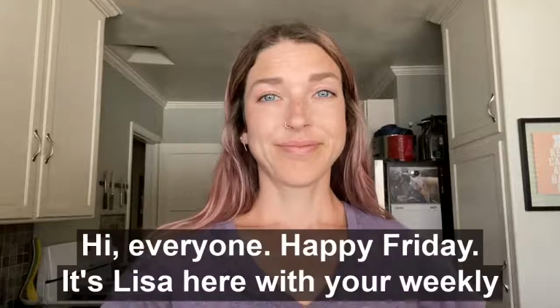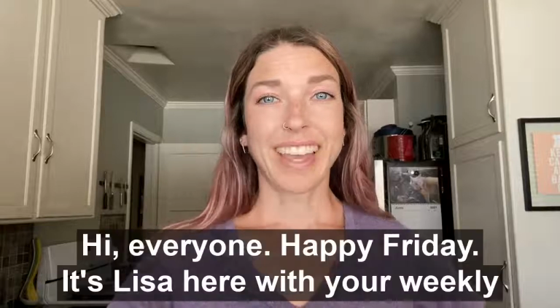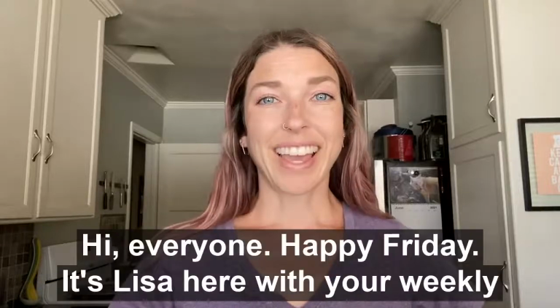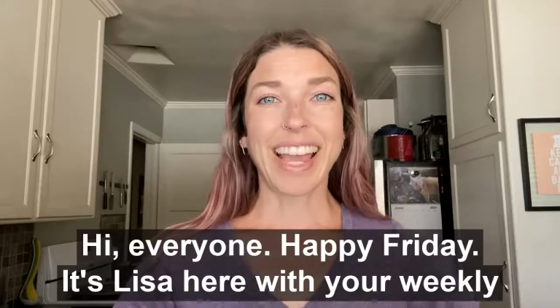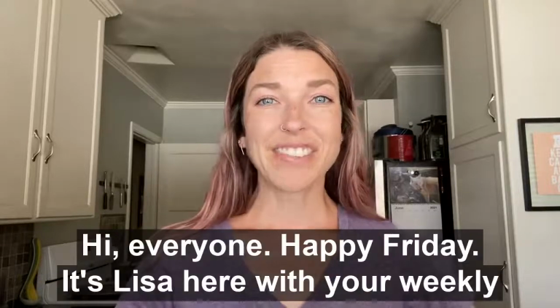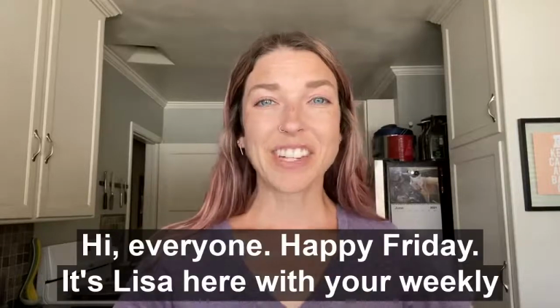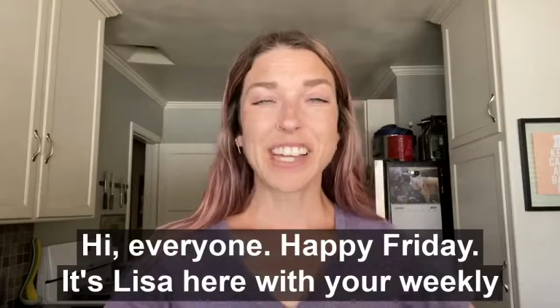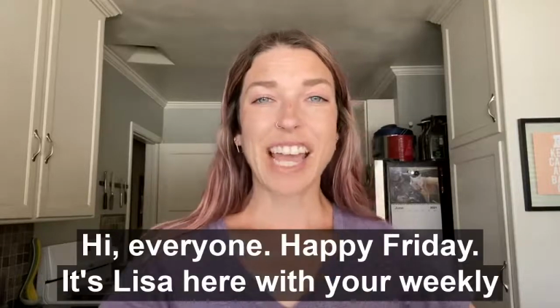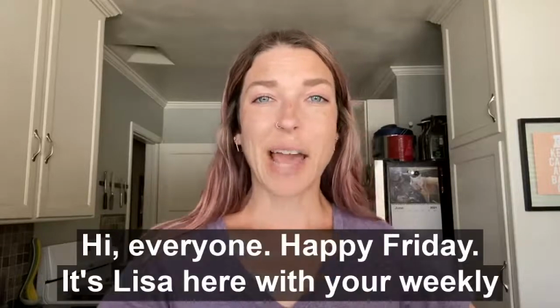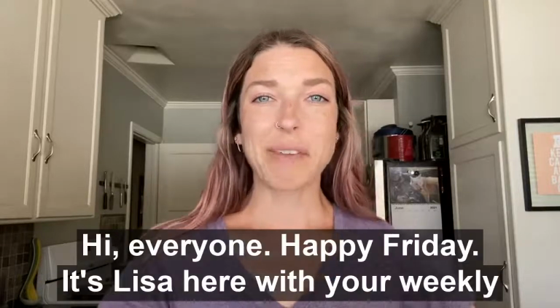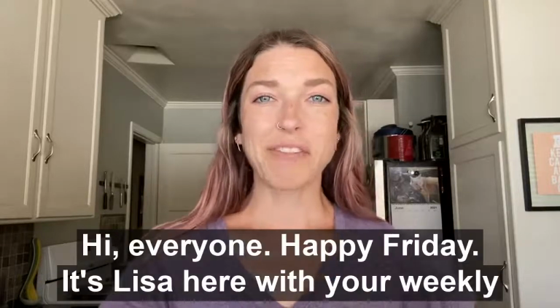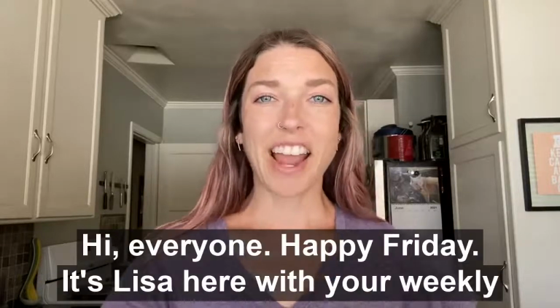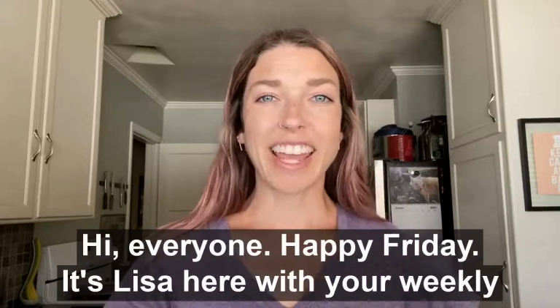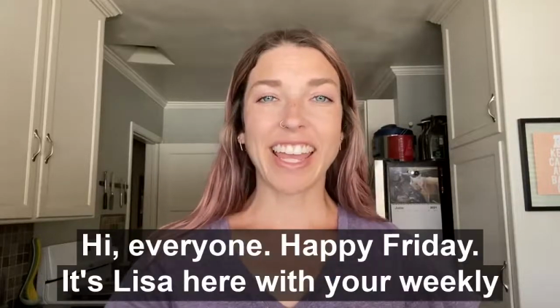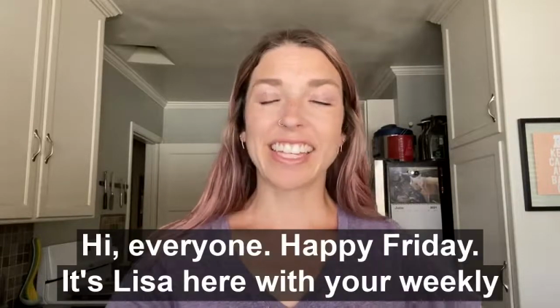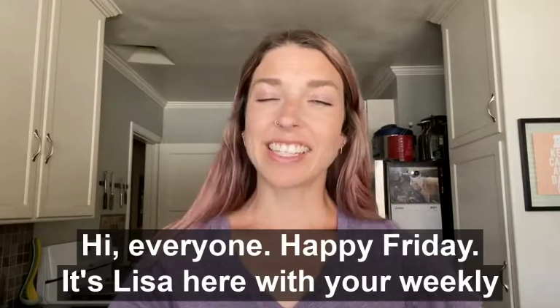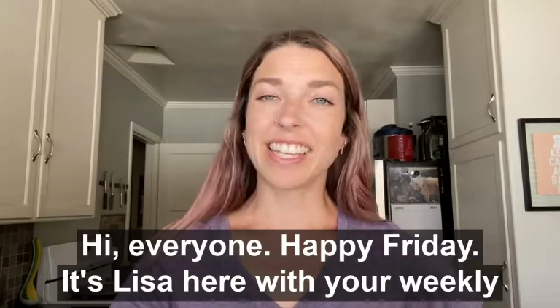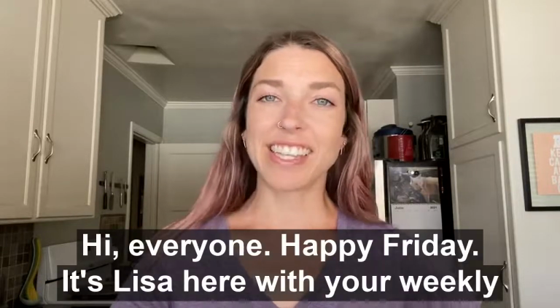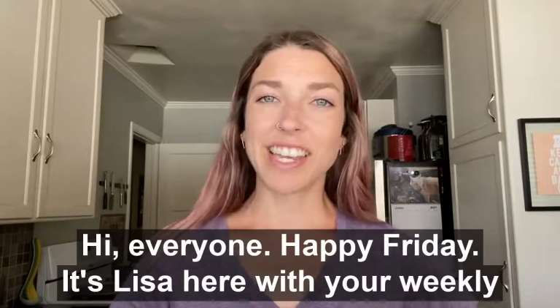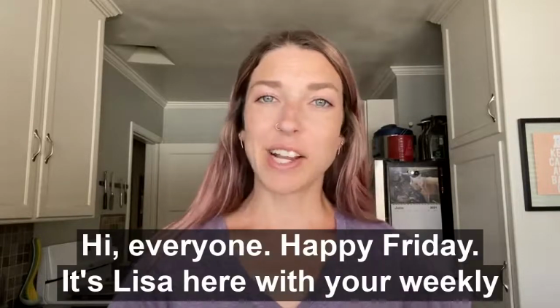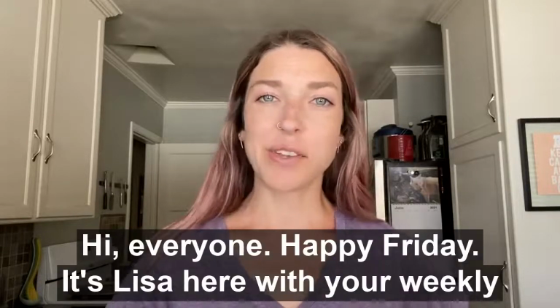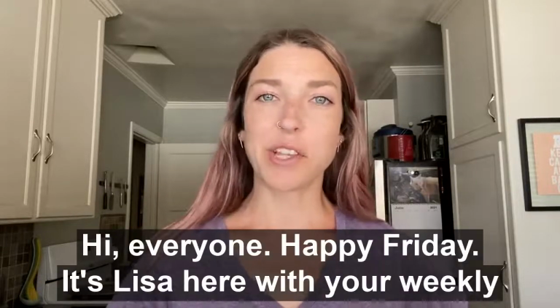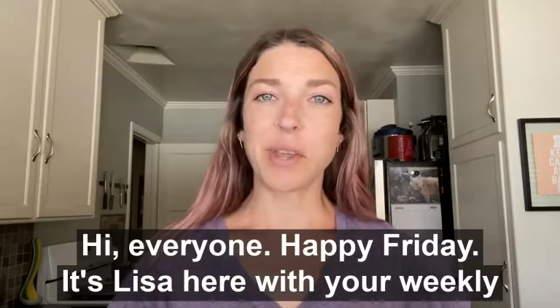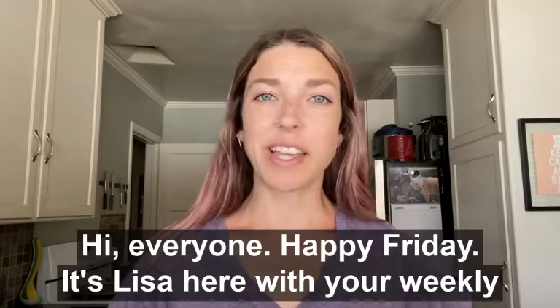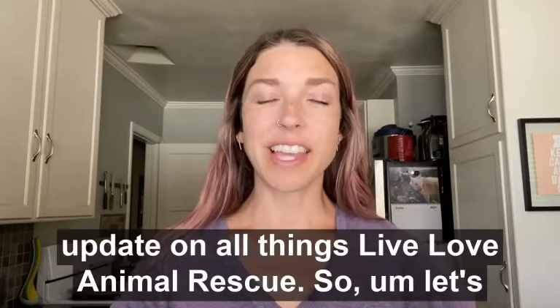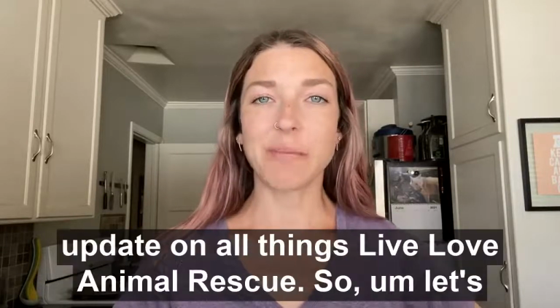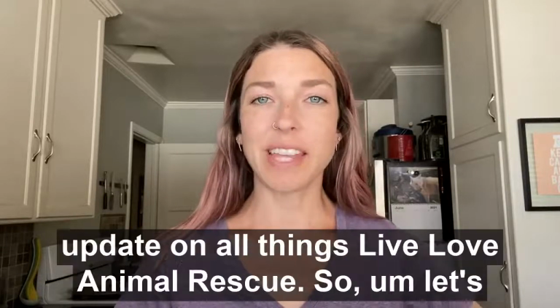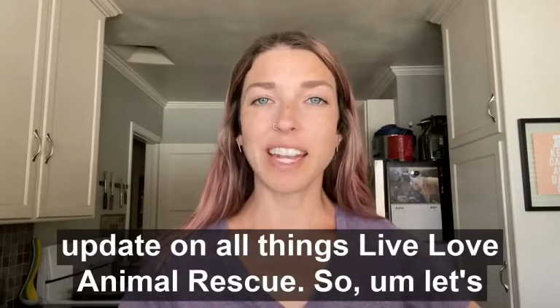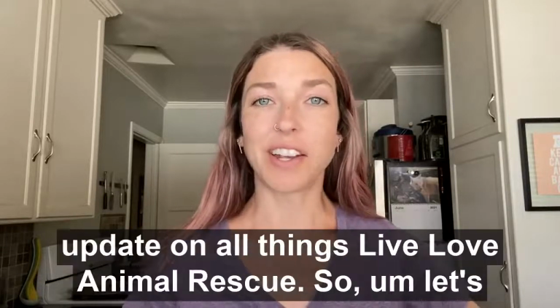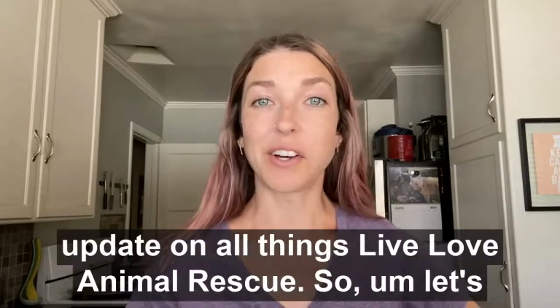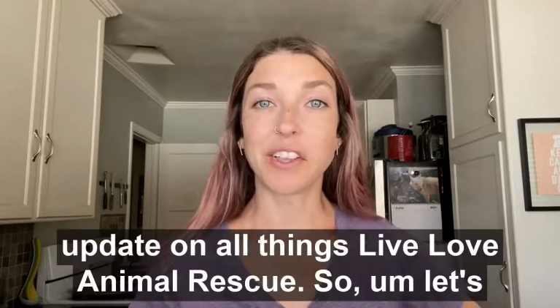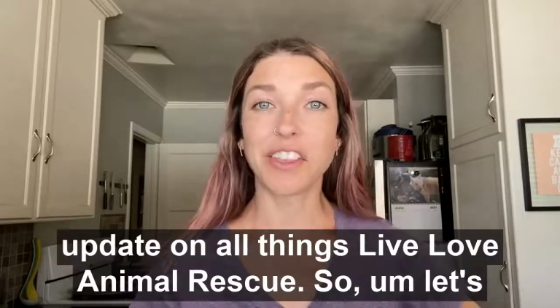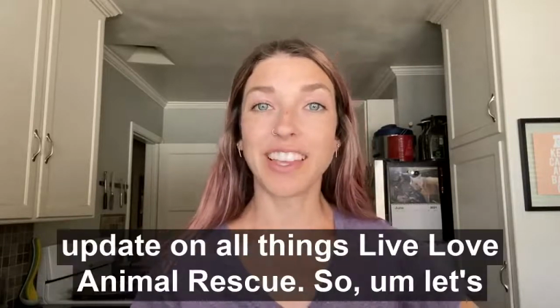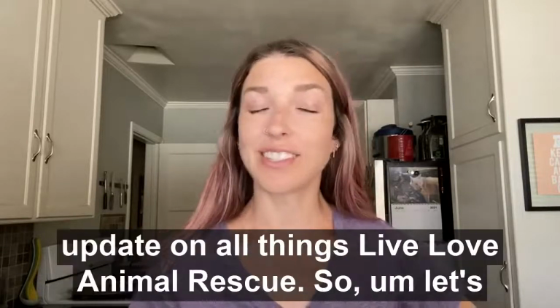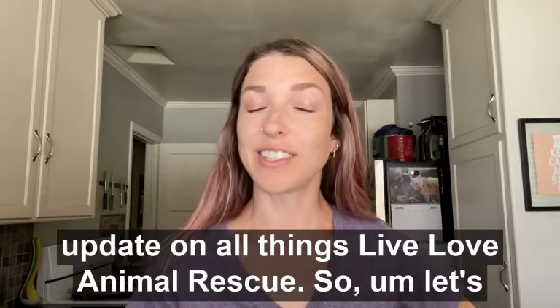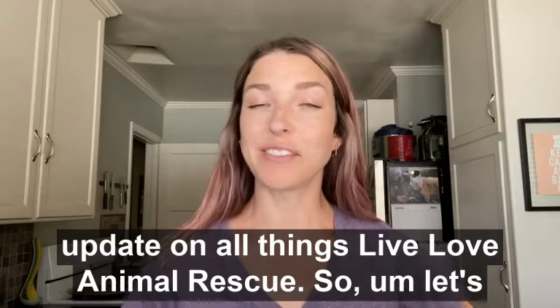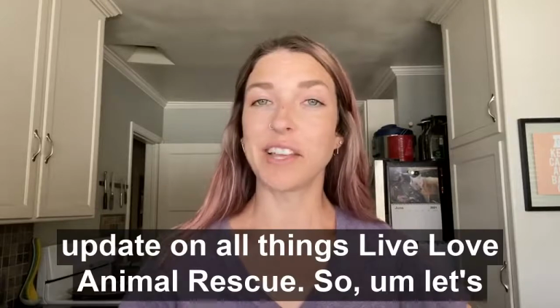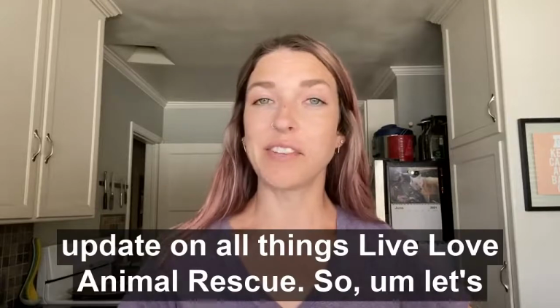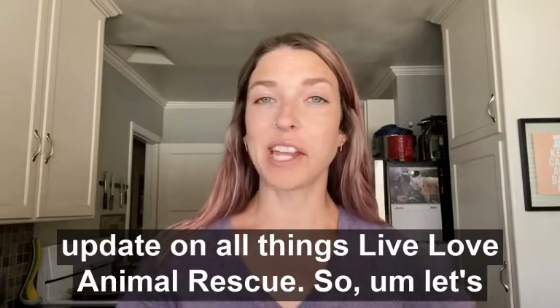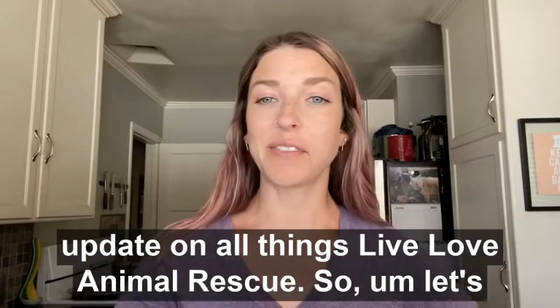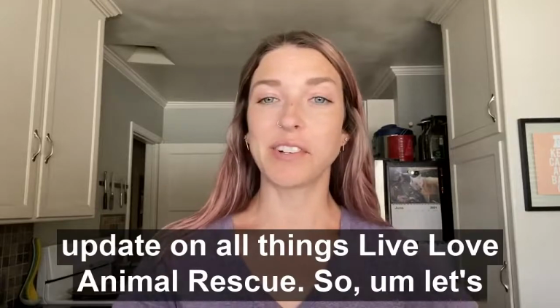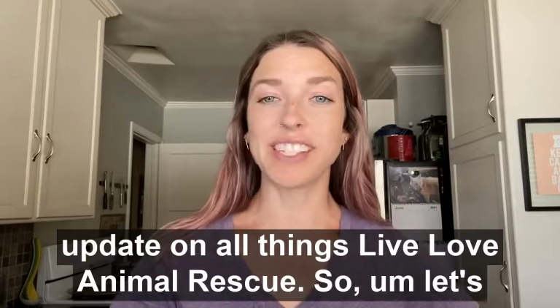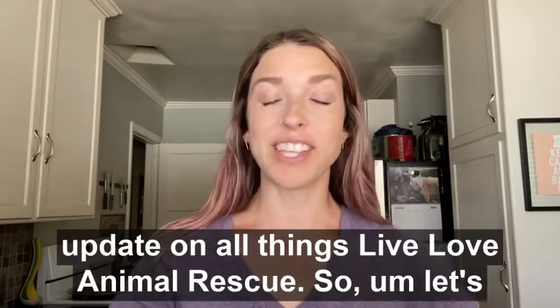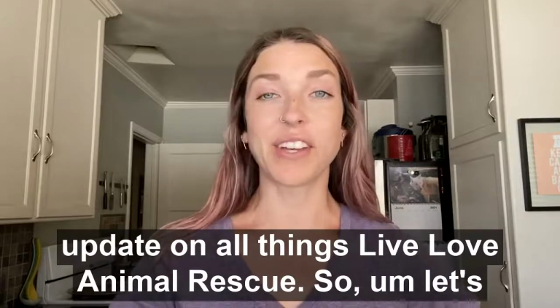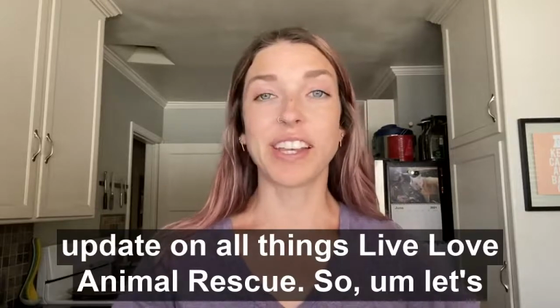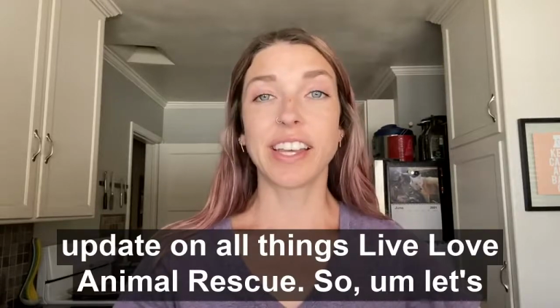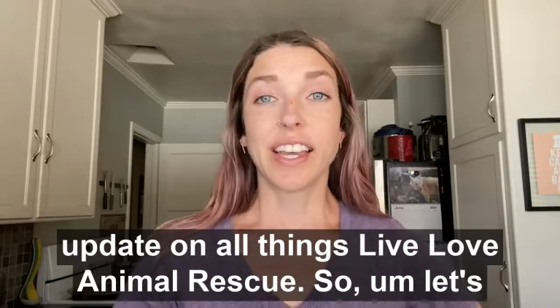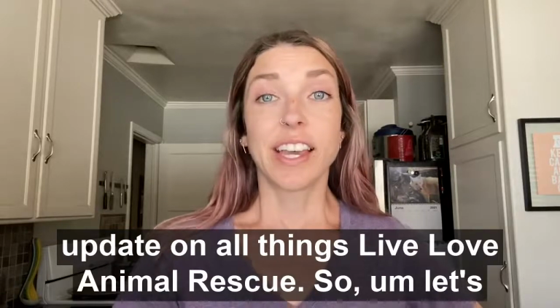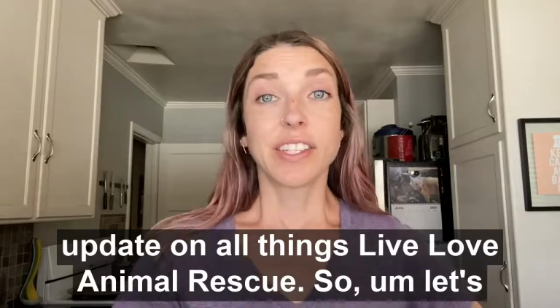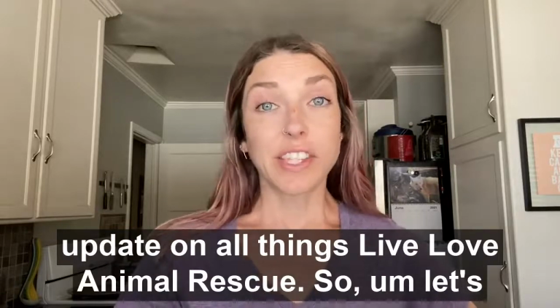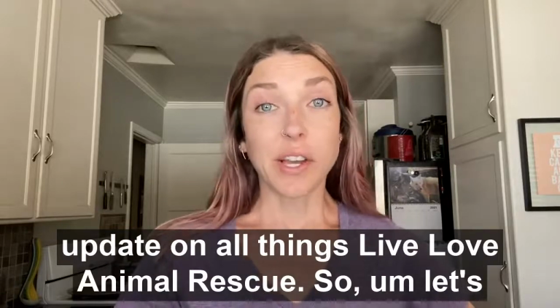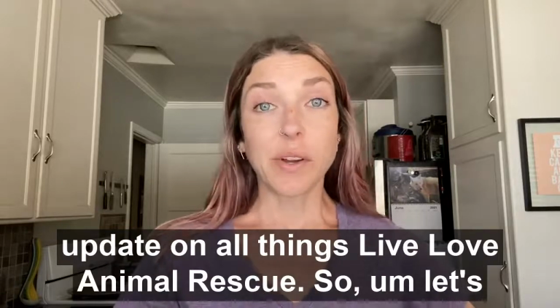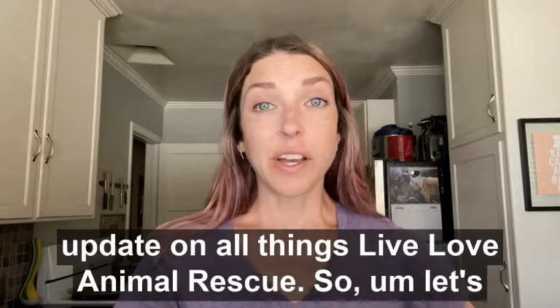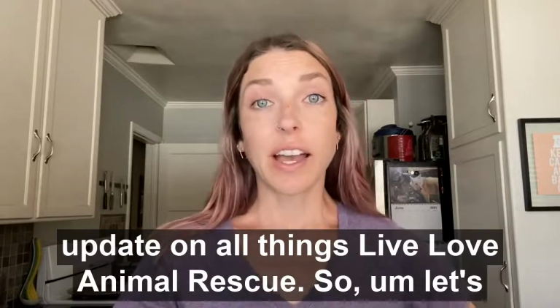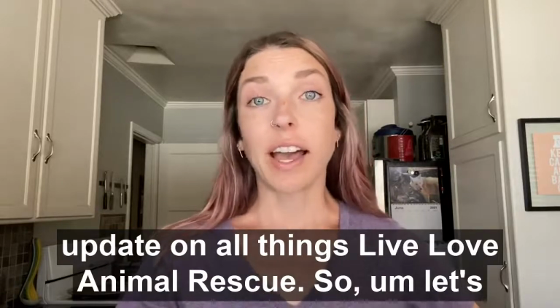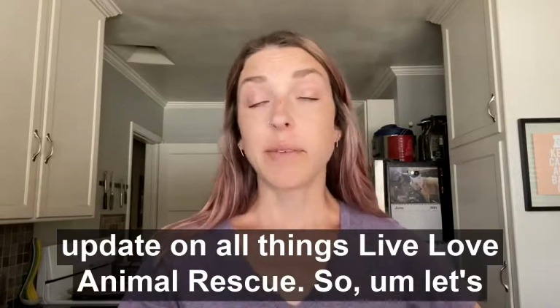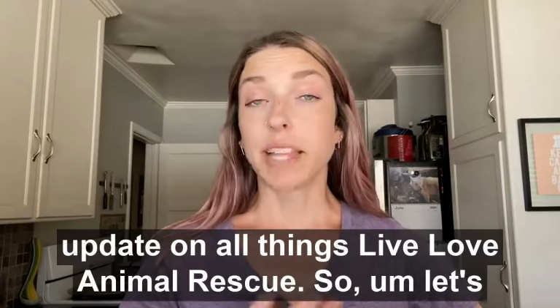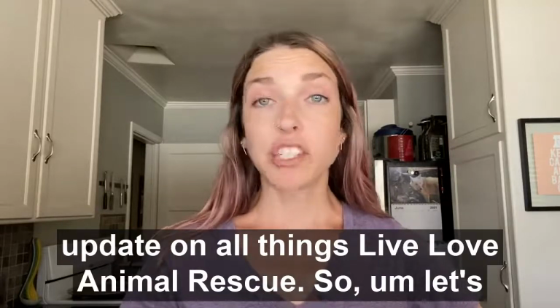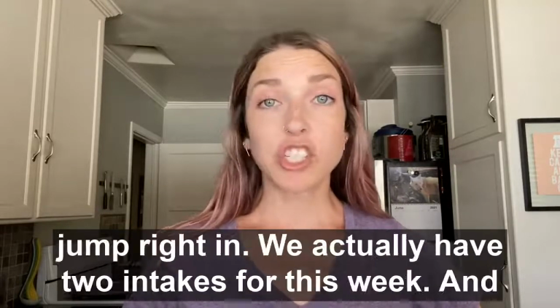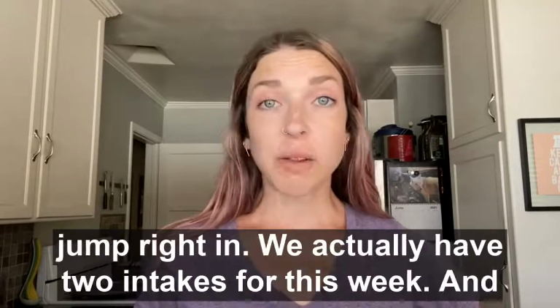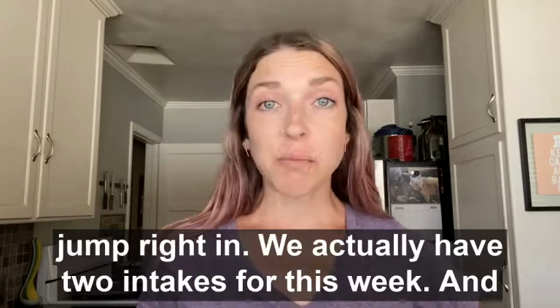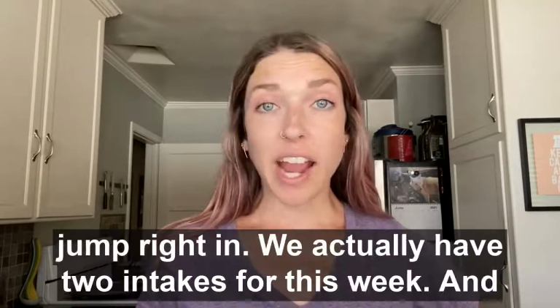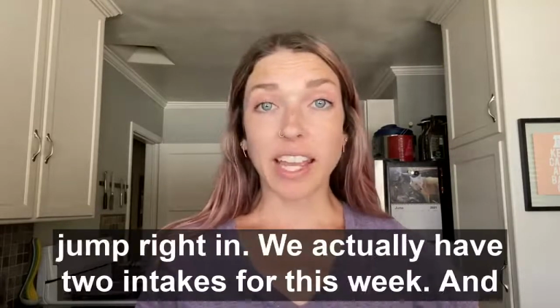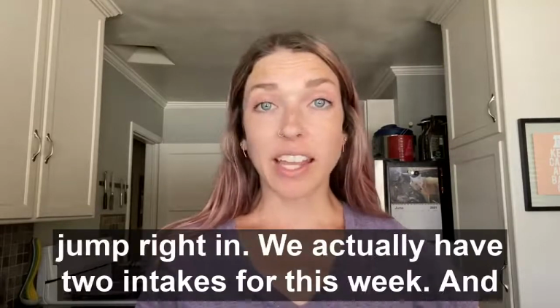Hi everyone, happy Friday. It's Lisa here with your weekly update on all things Live Love Animal Rescue. Let's jump right in.